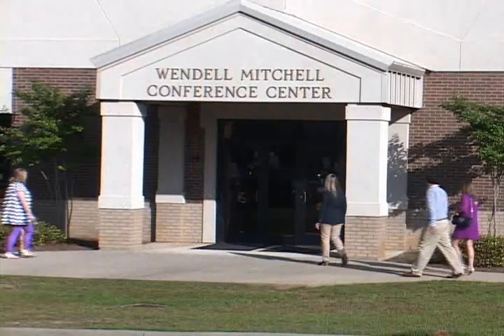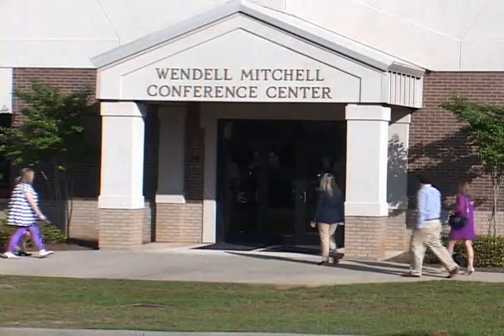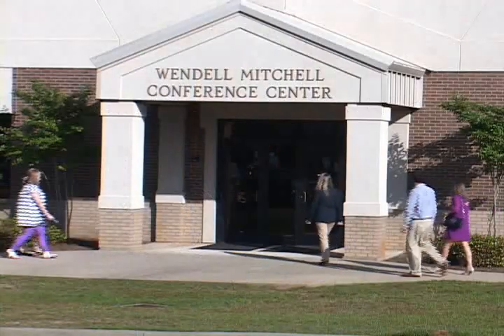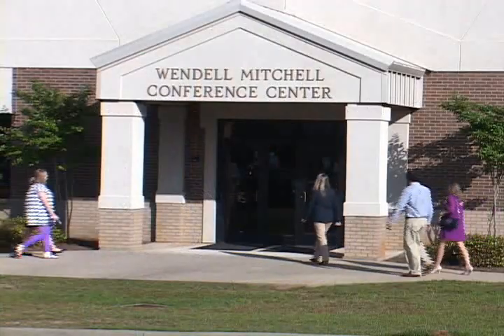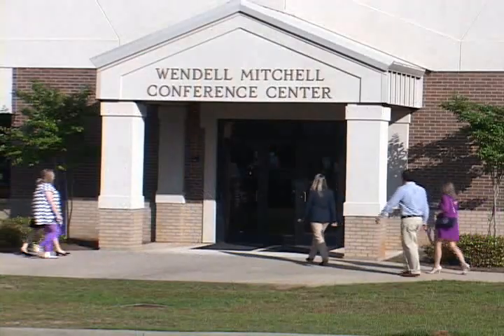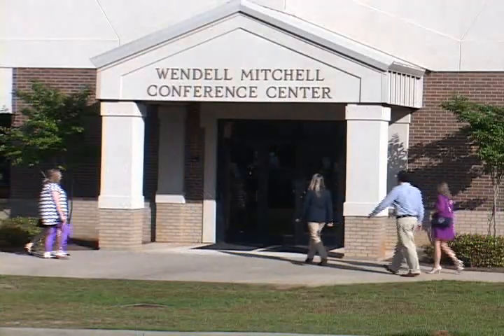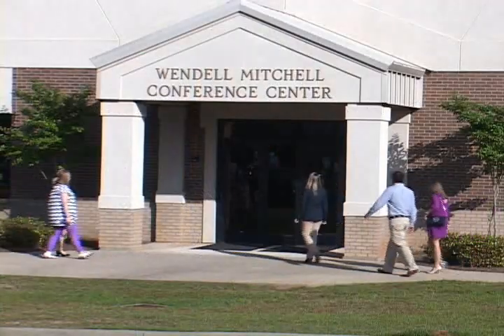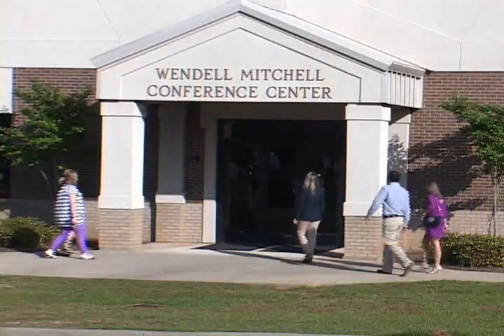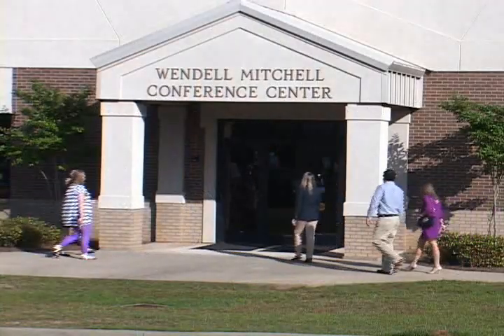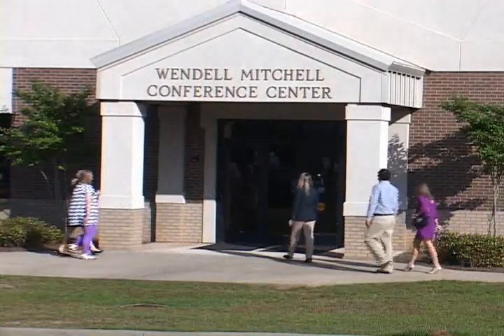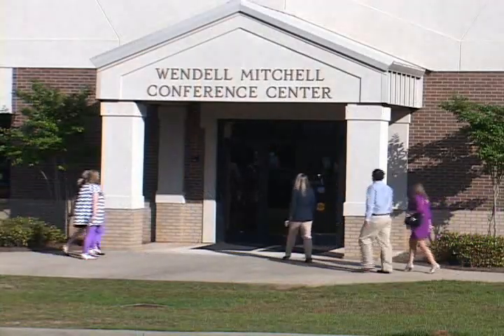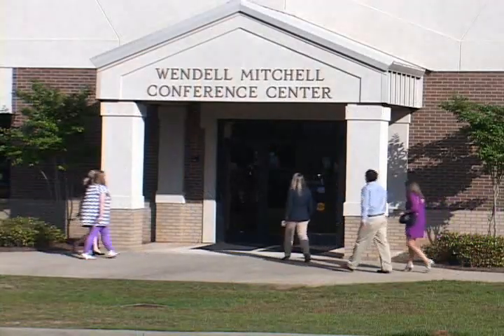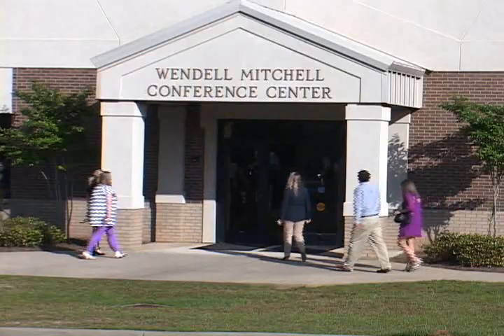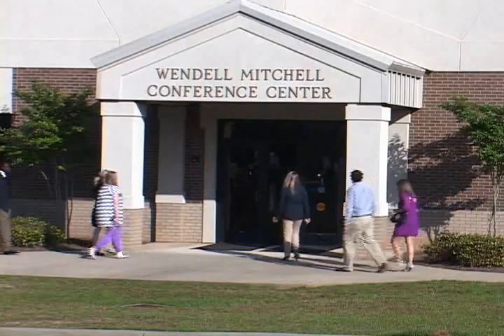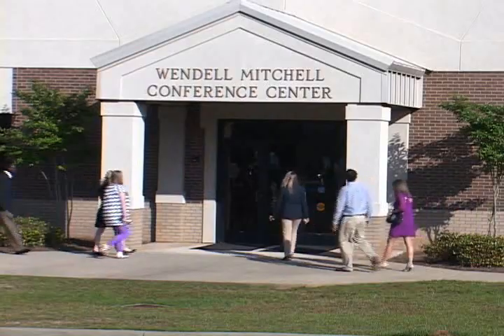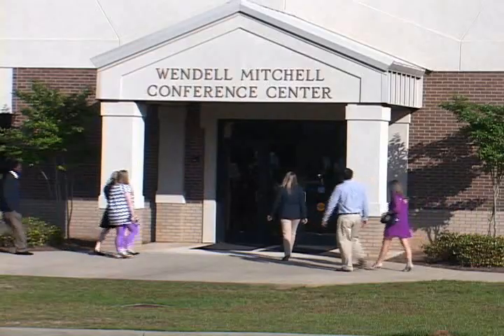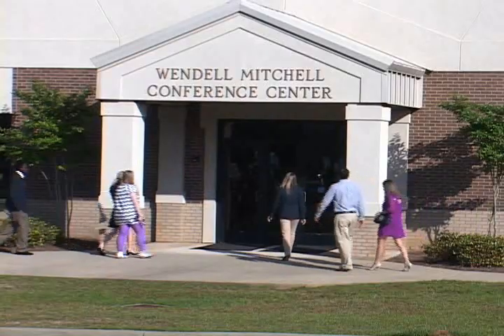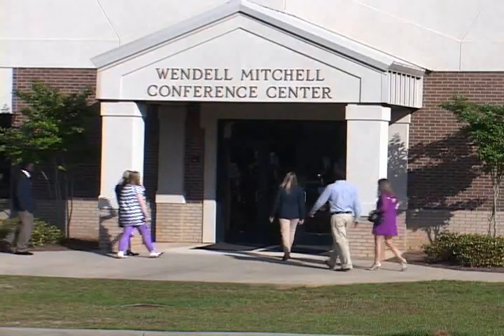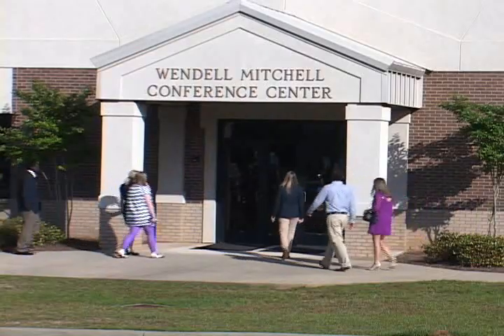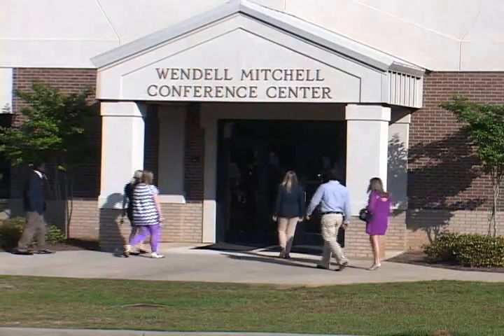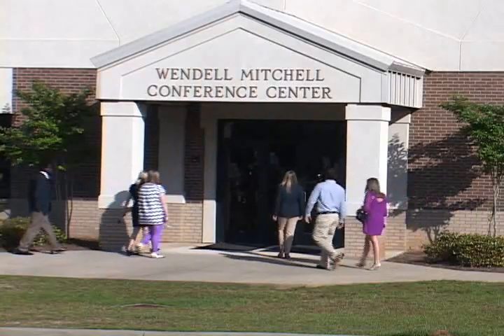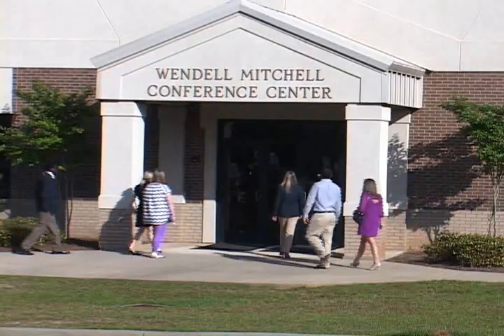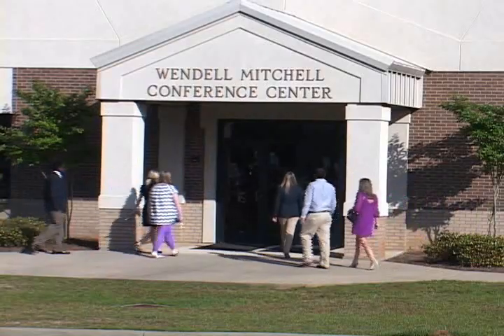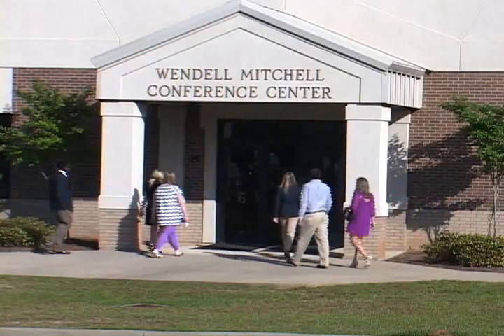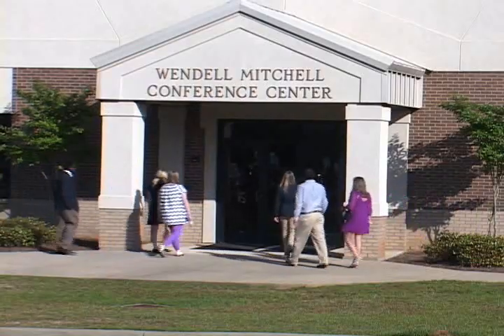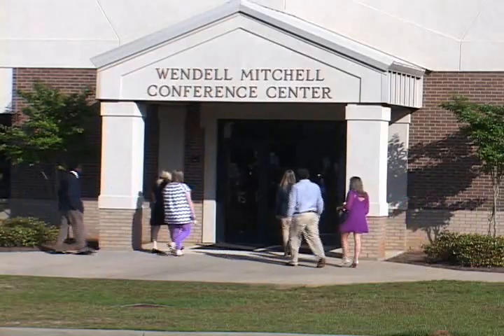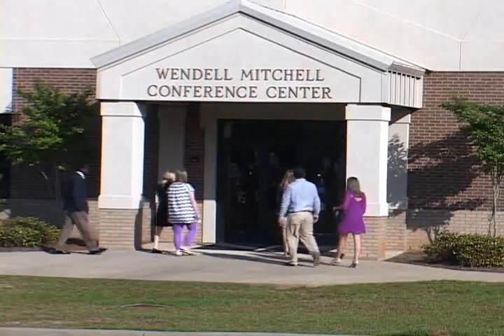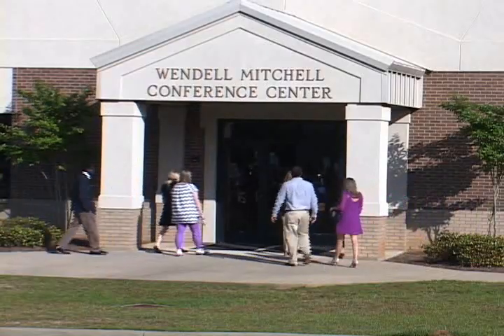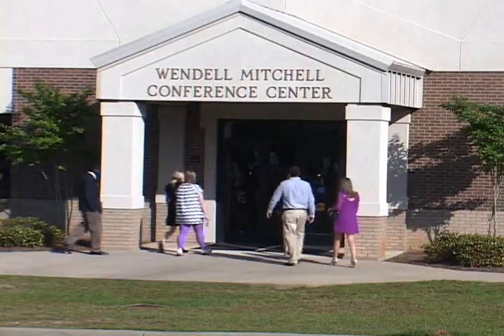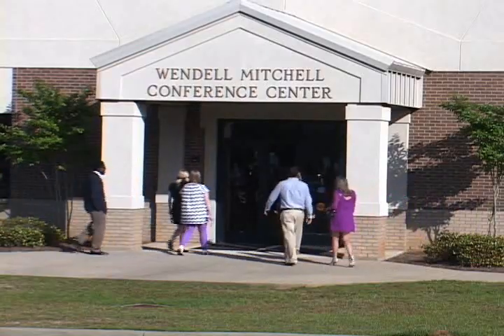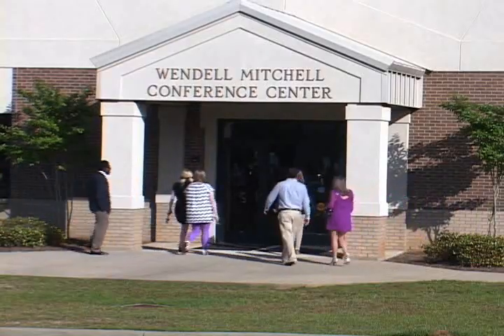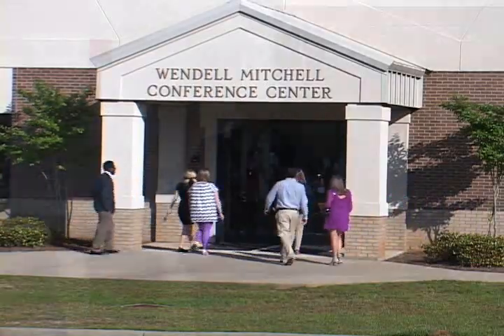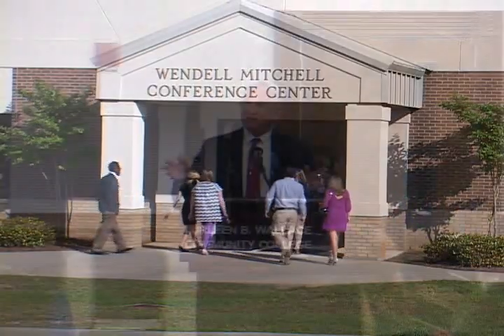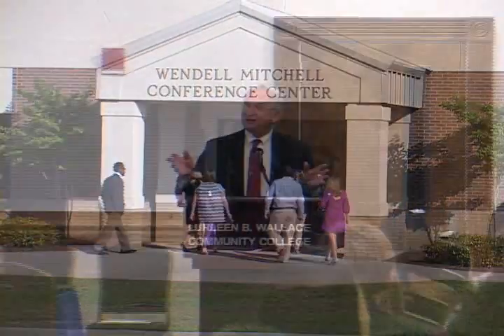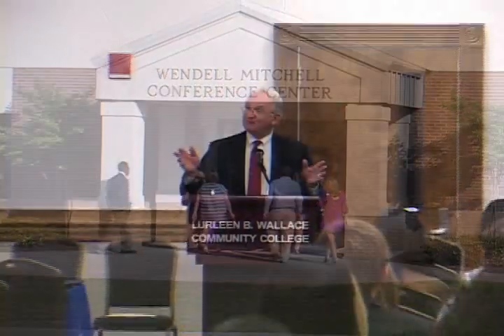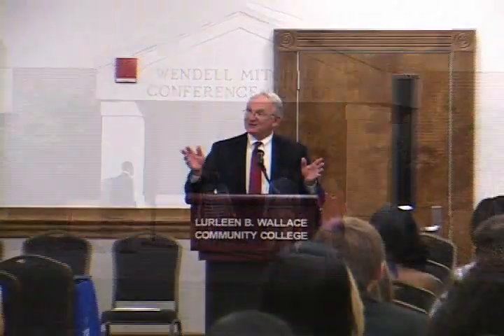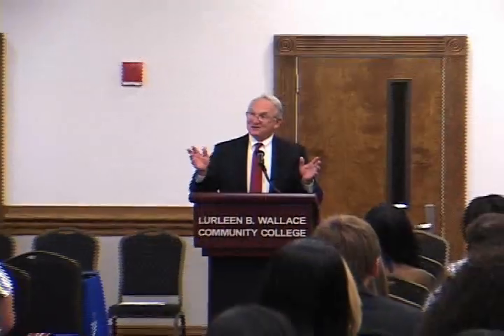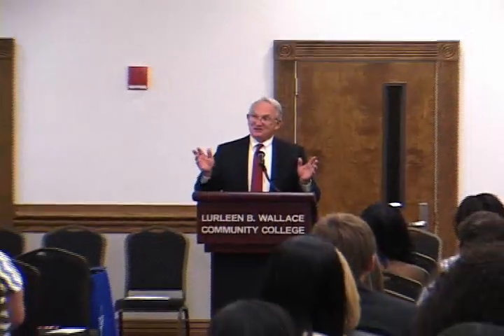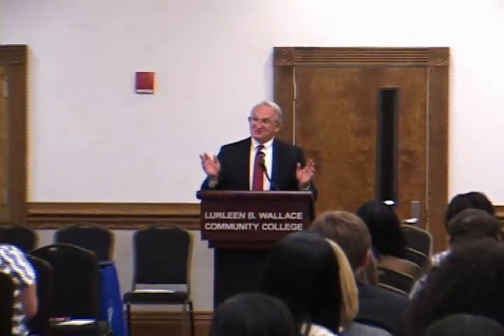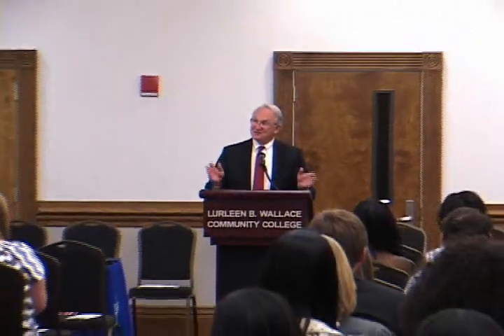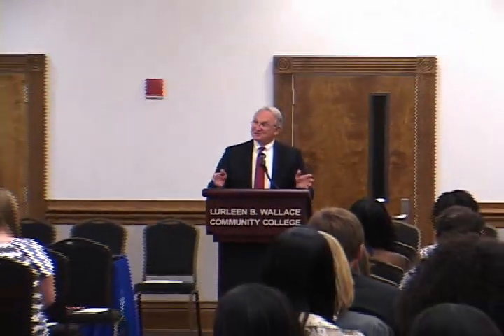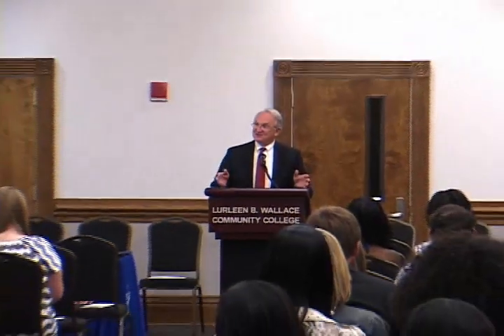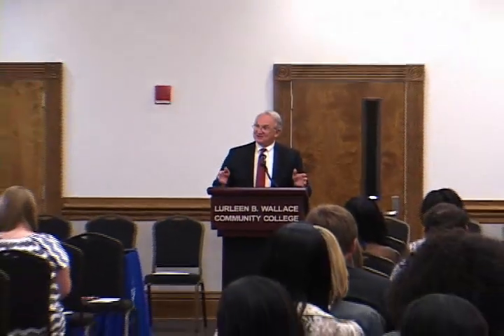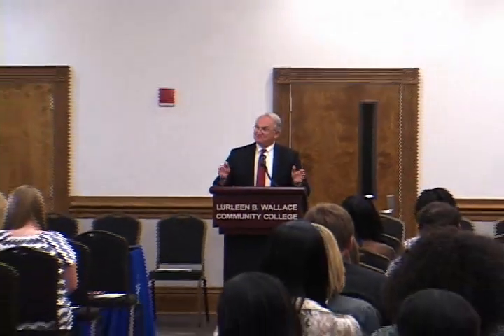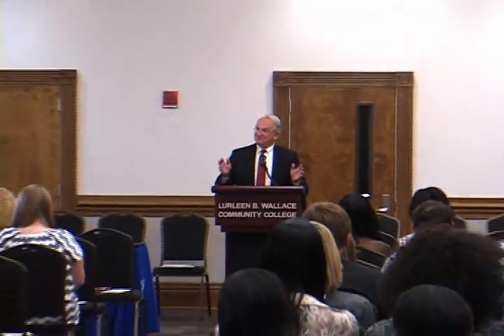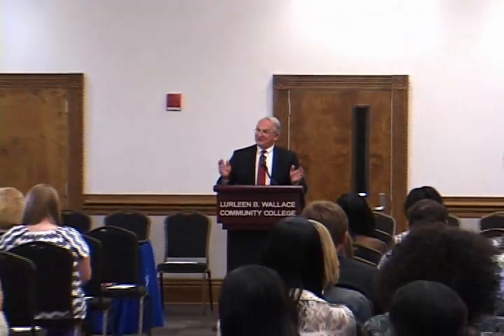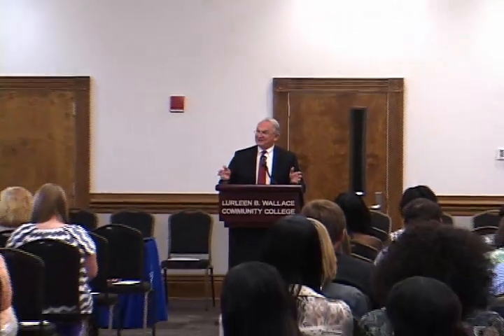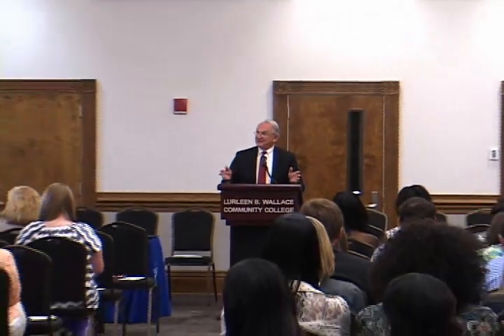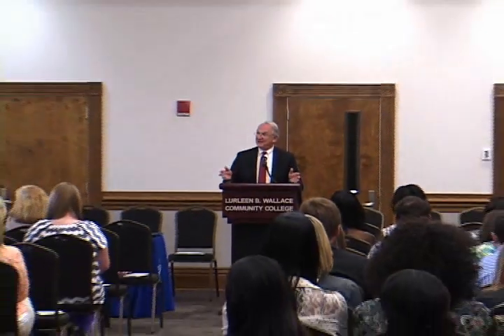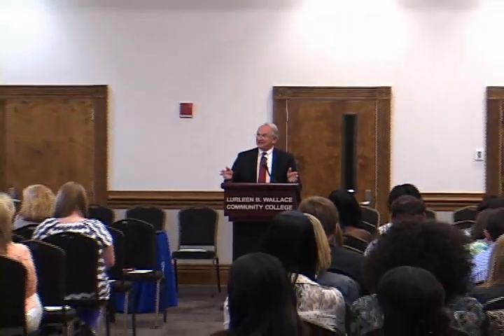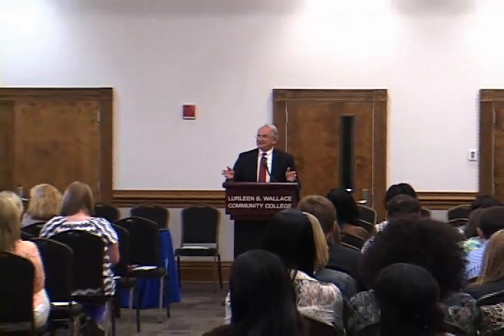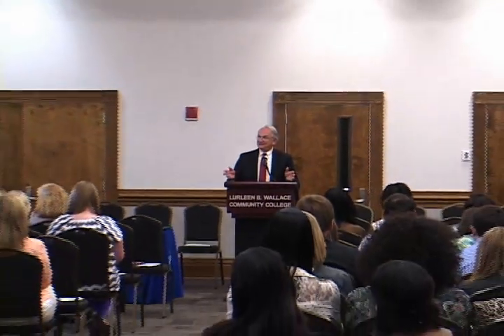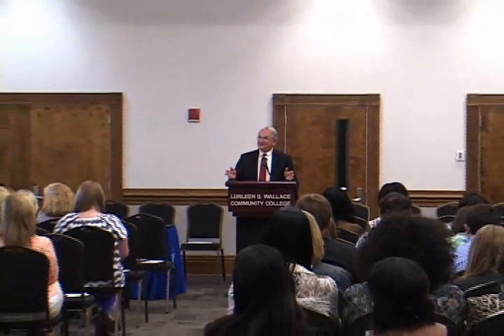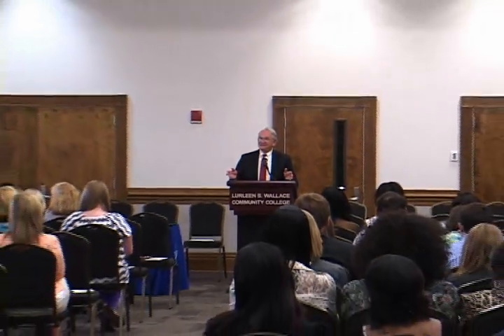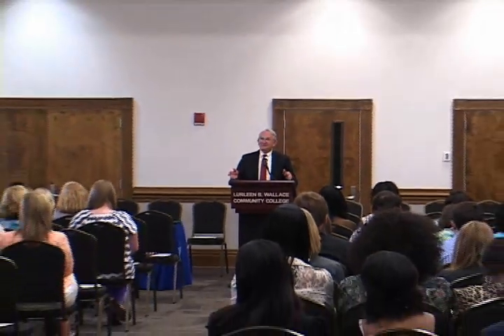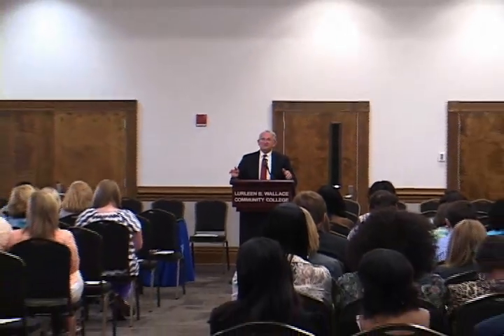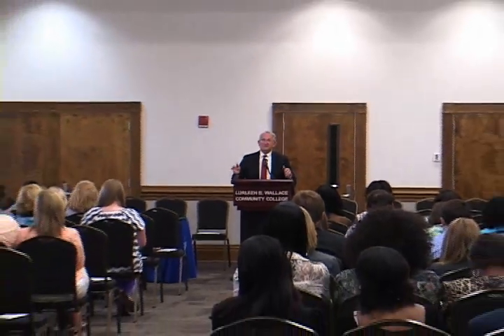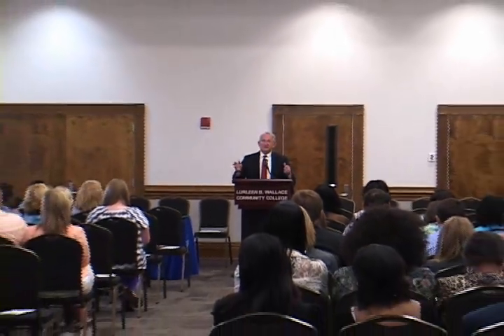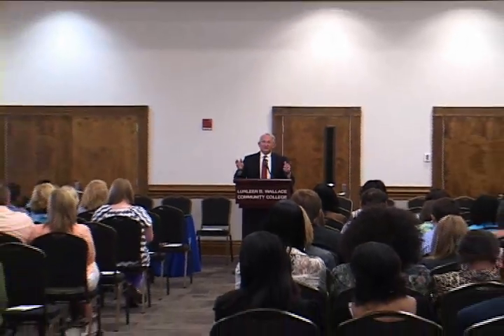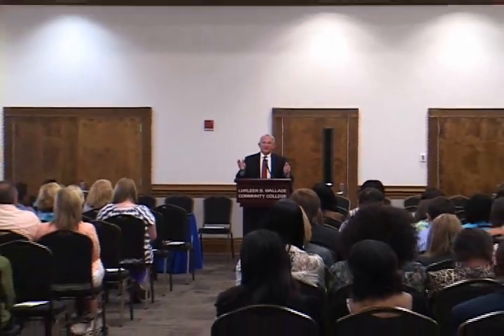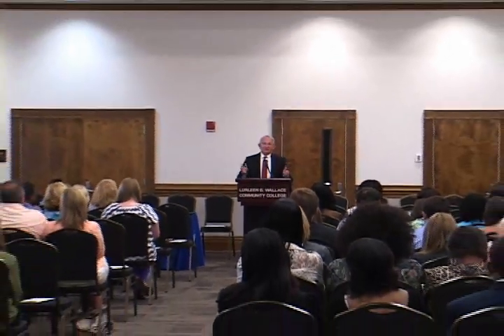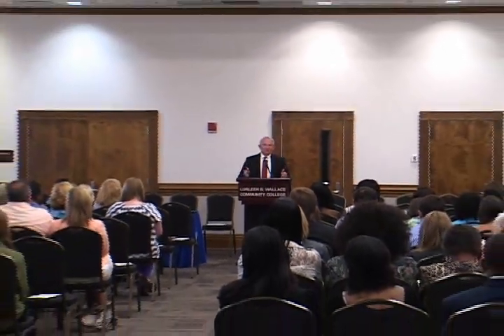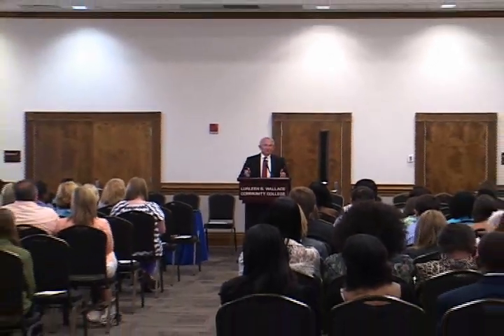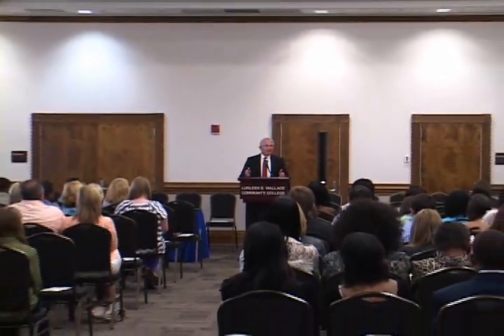The Mitchell Conference Center is a multi-purpose facility for meetings, guest speakers, and community events.